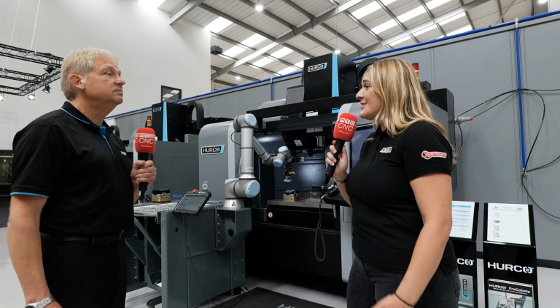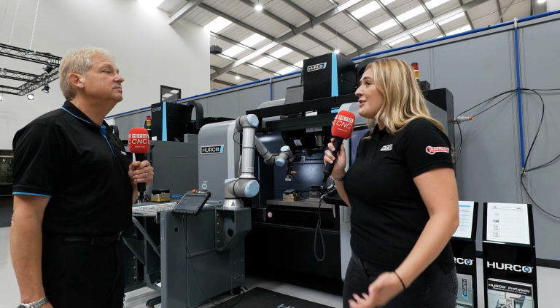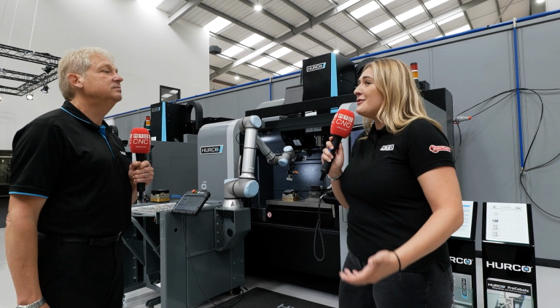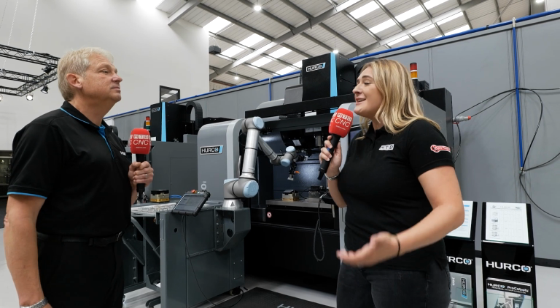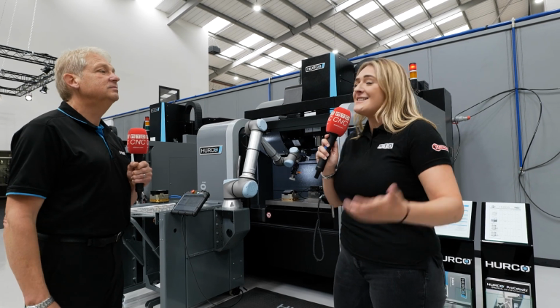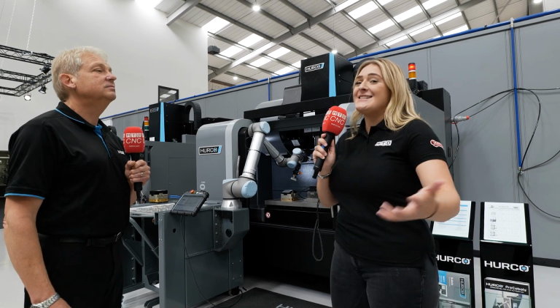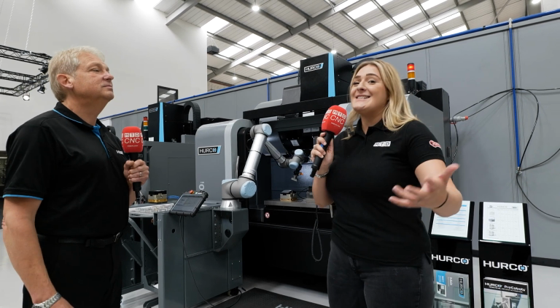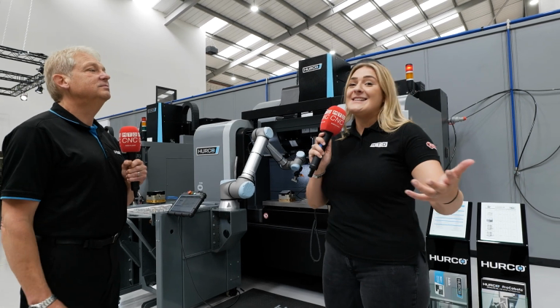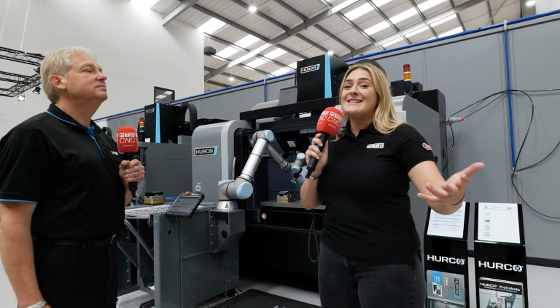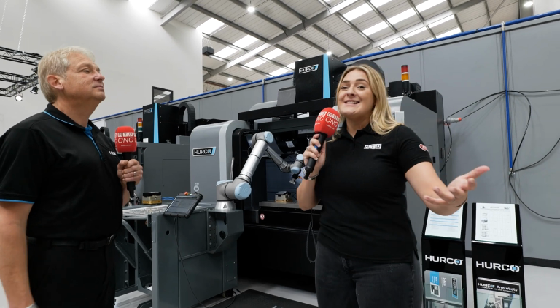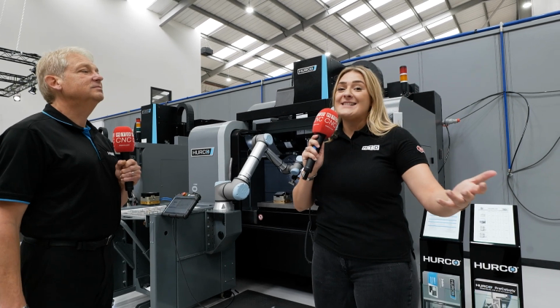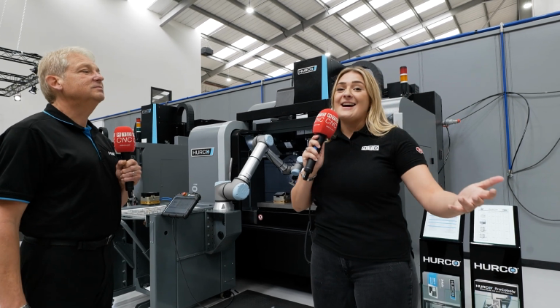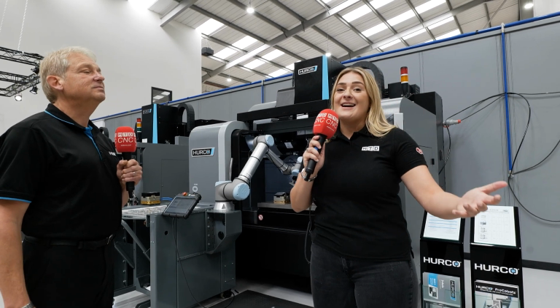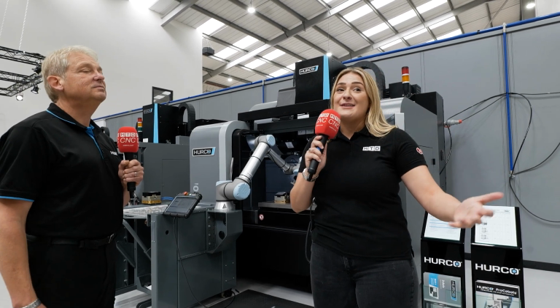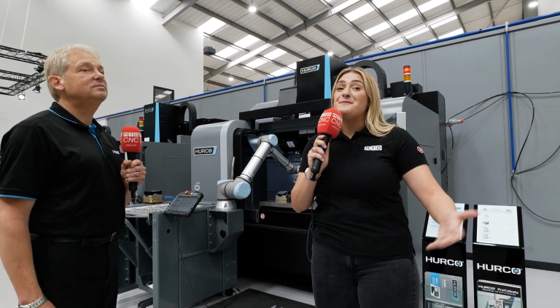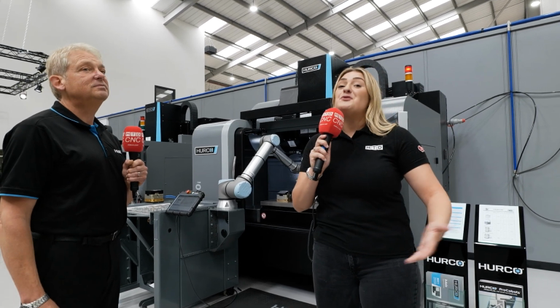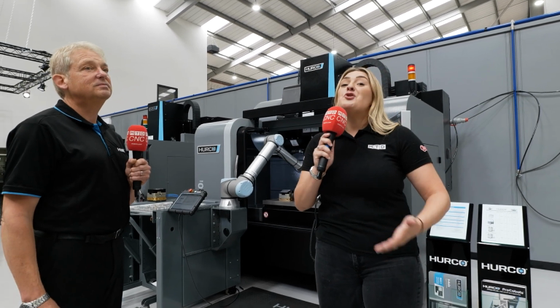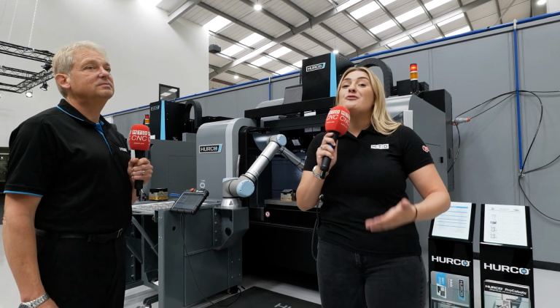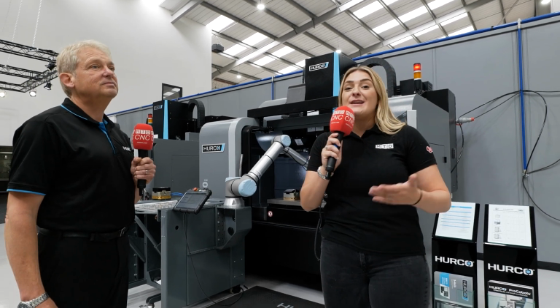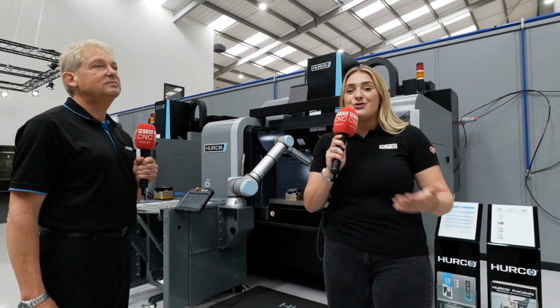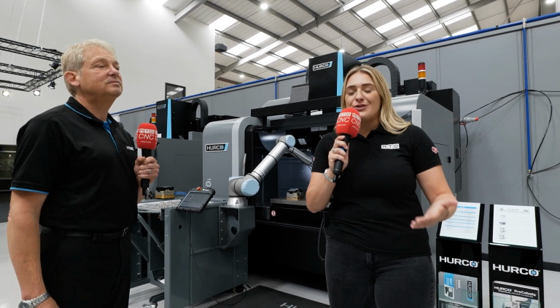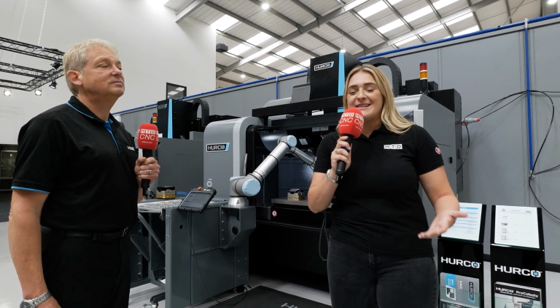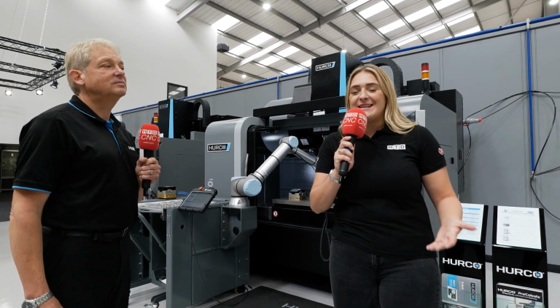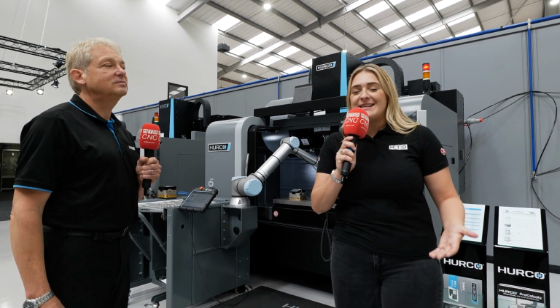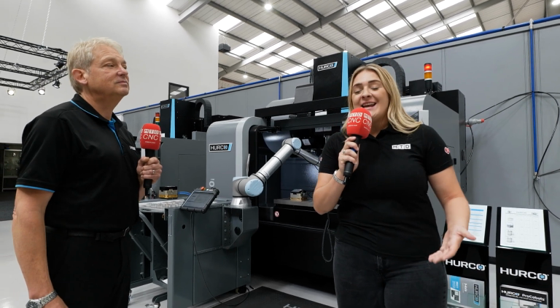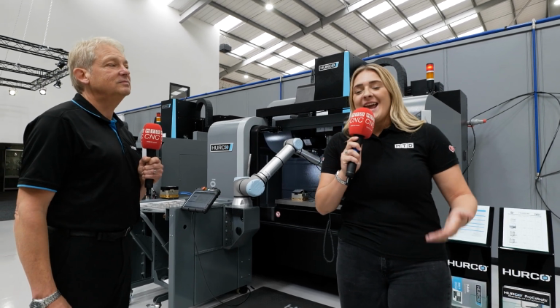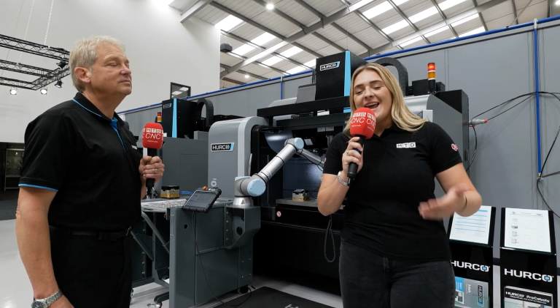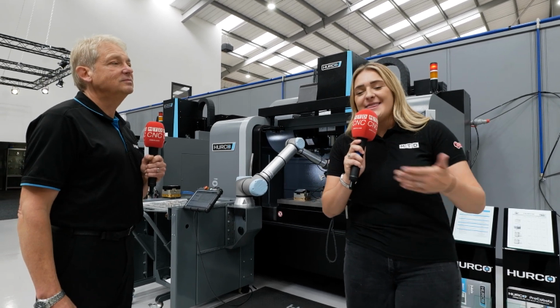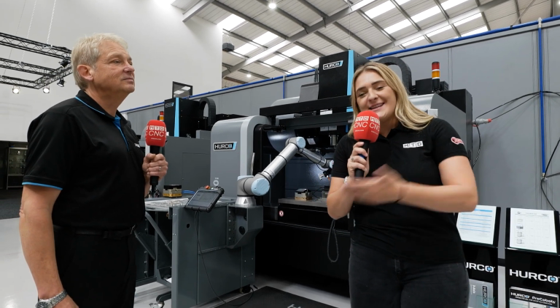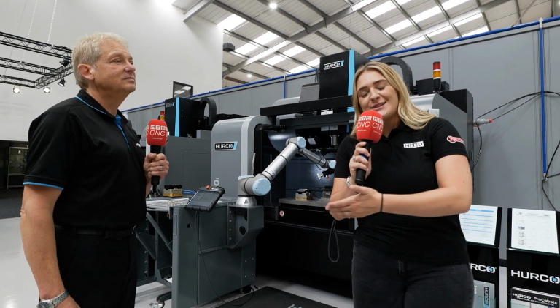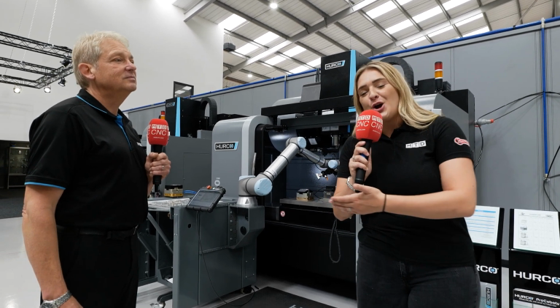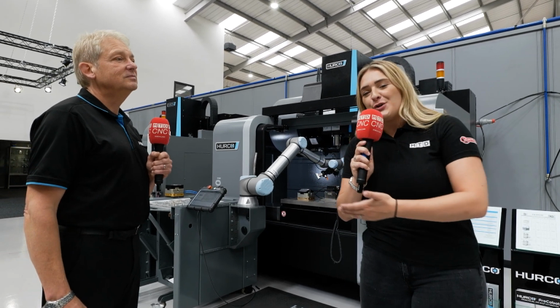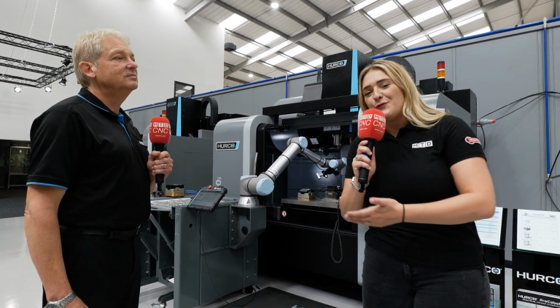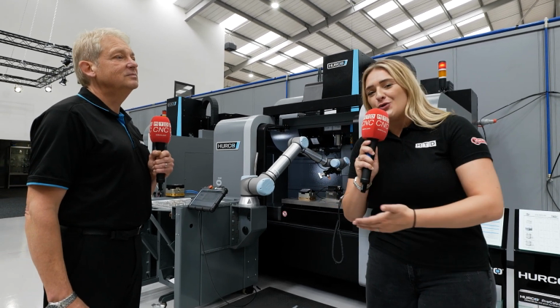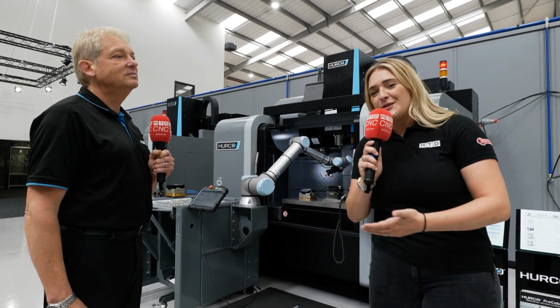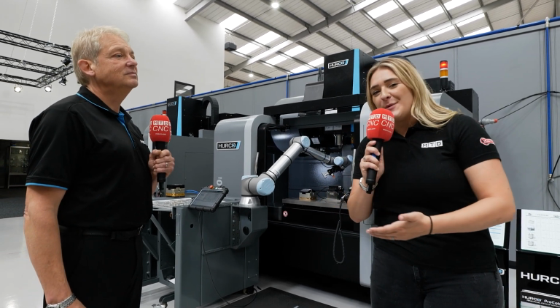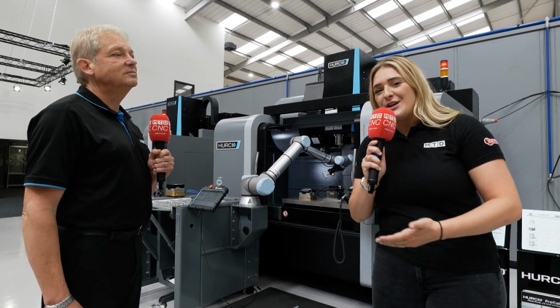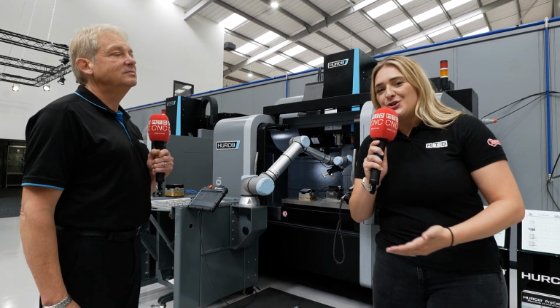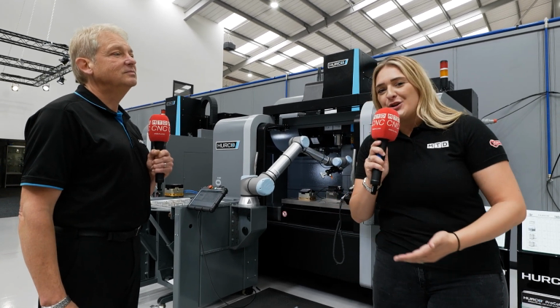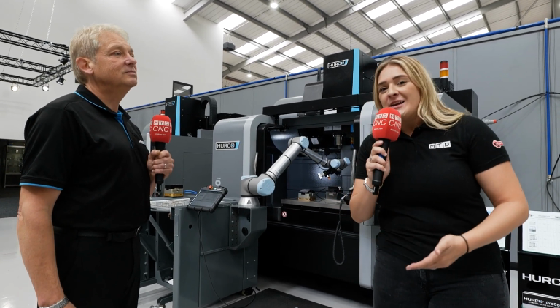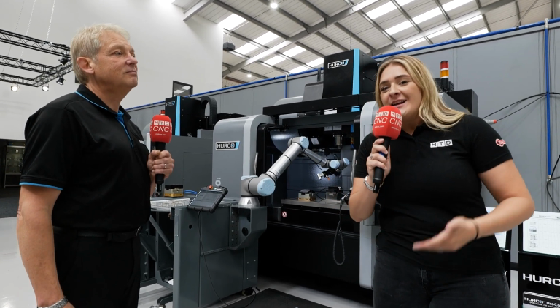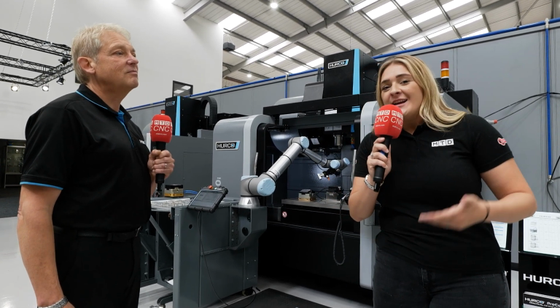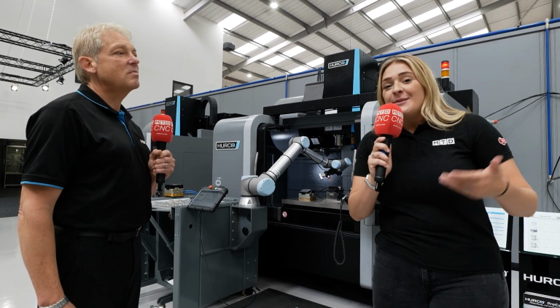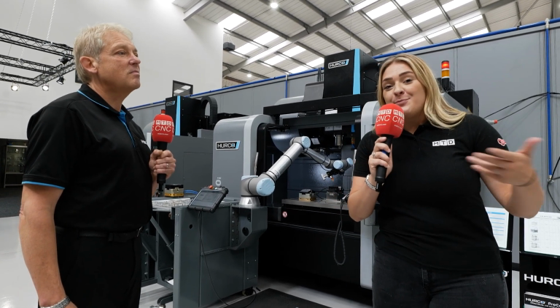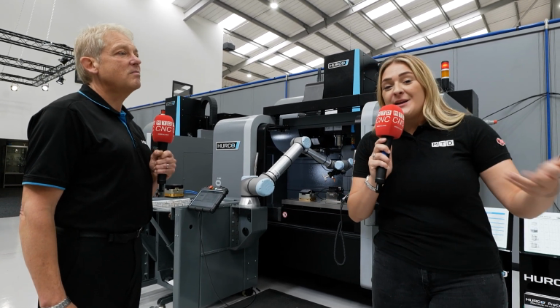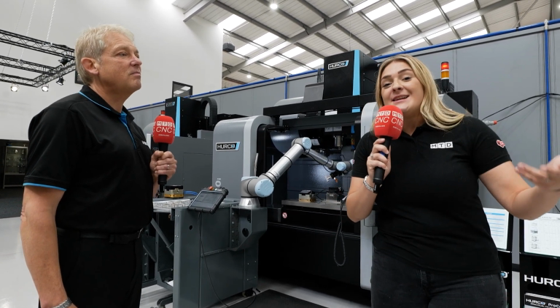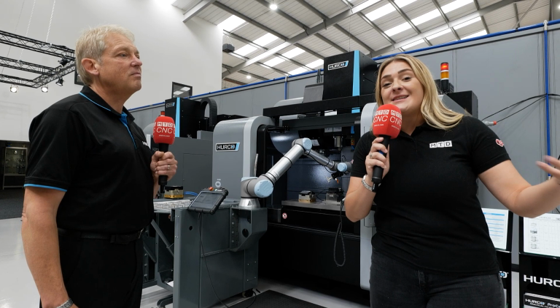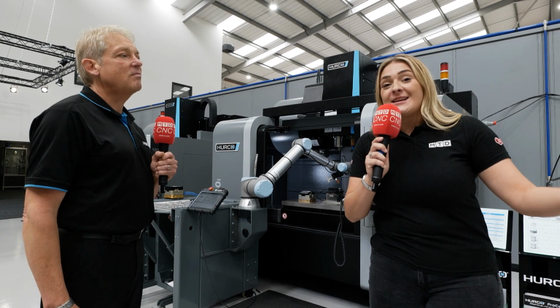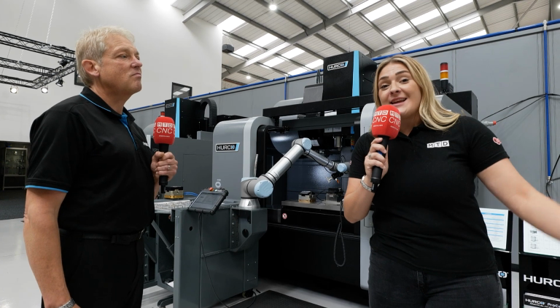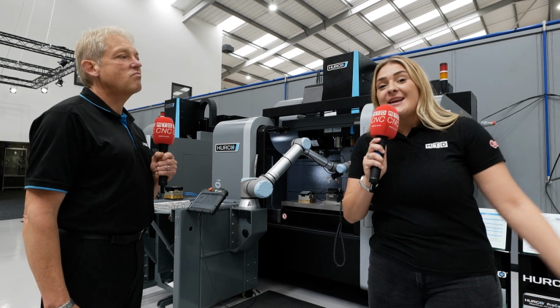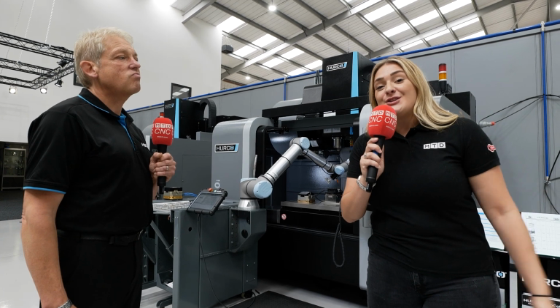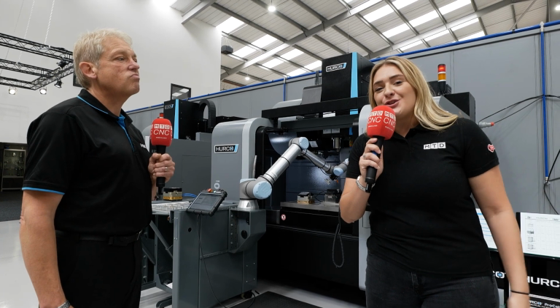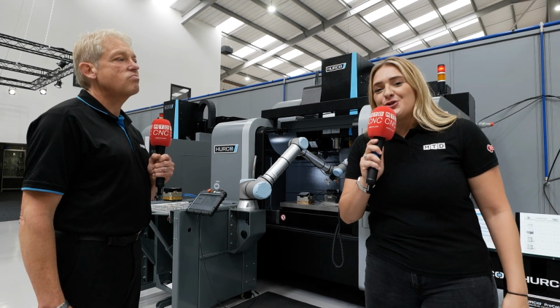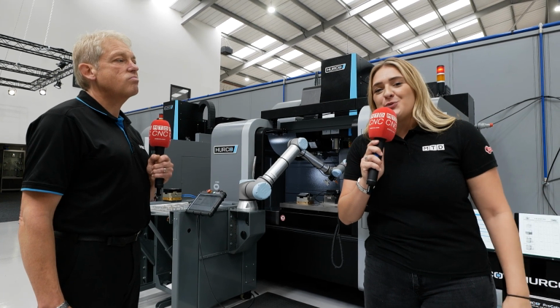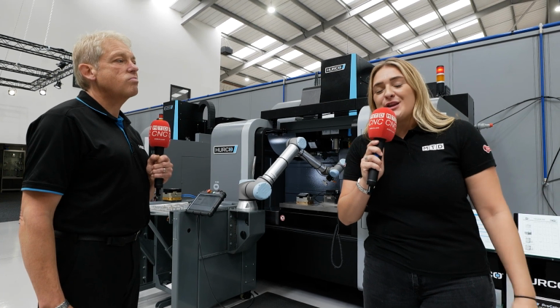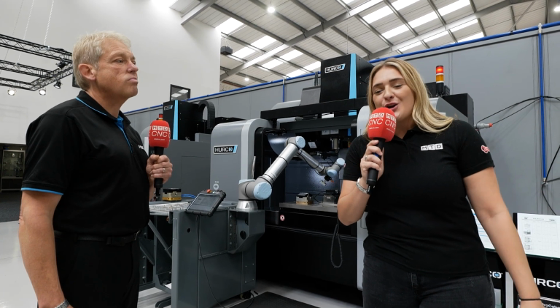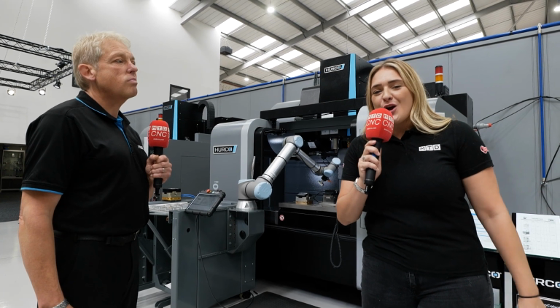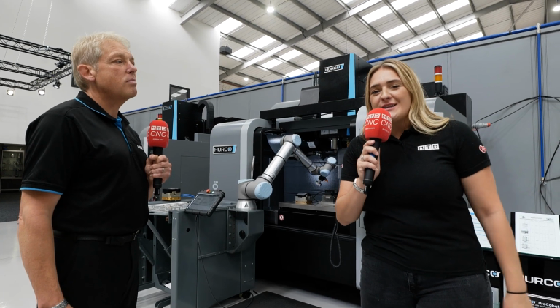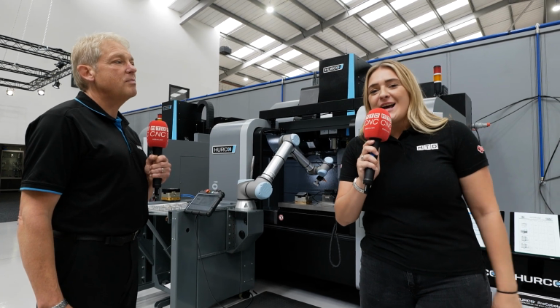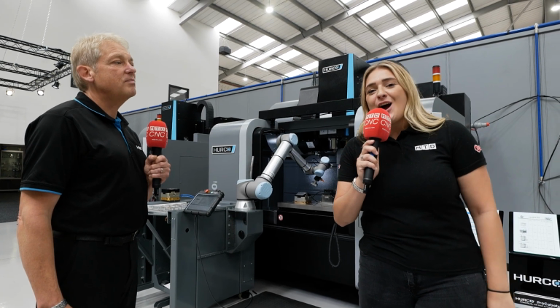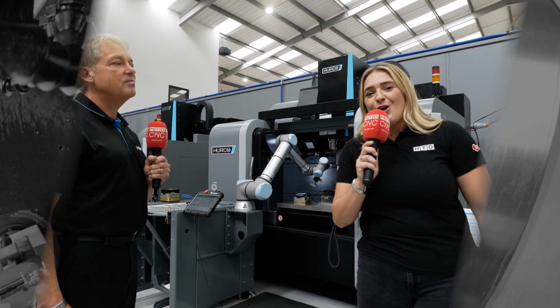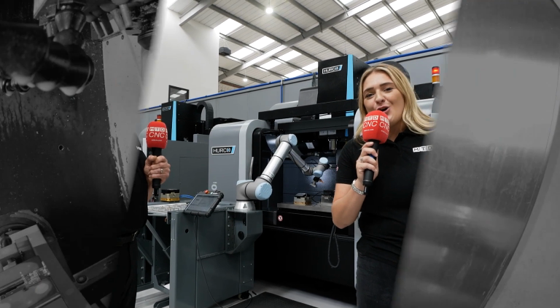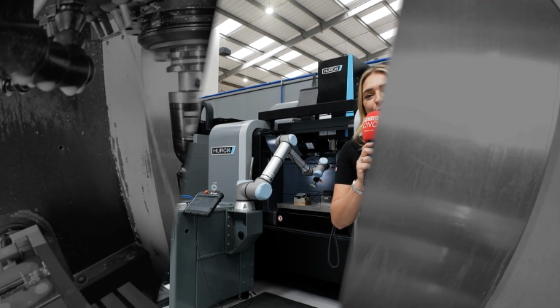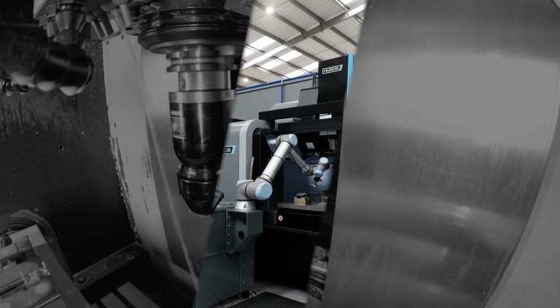So it's as easy as that. If you're interested in this kind of automation, please get in touch with the guys at Herco.